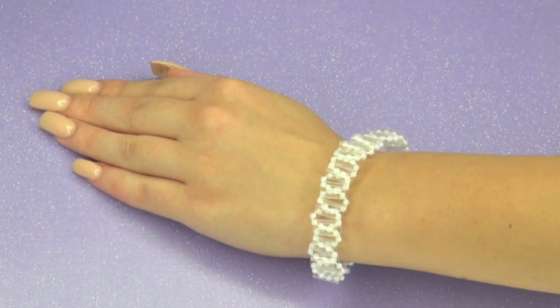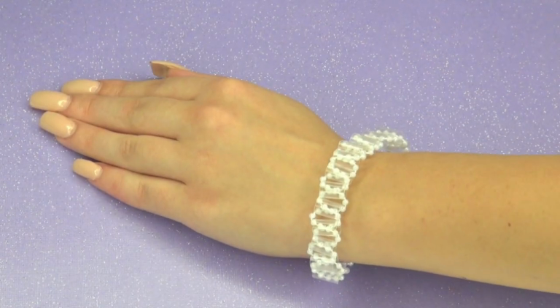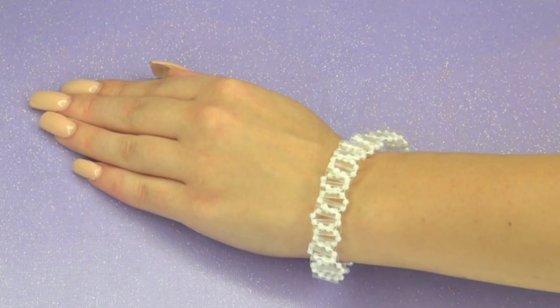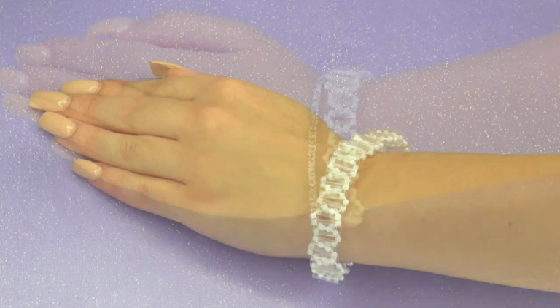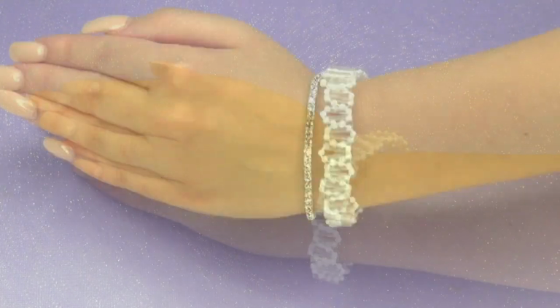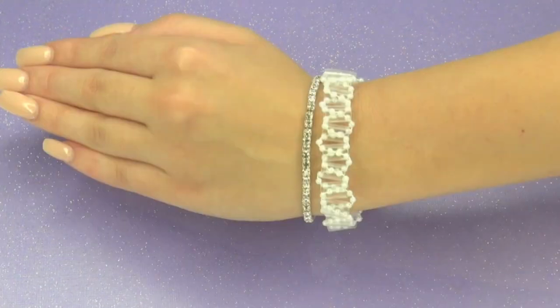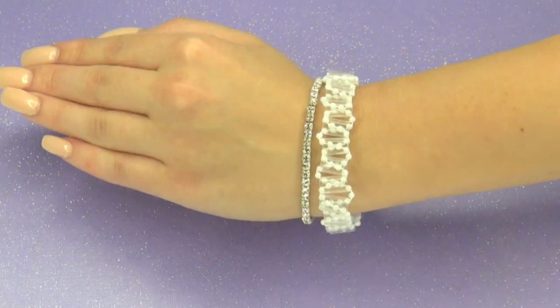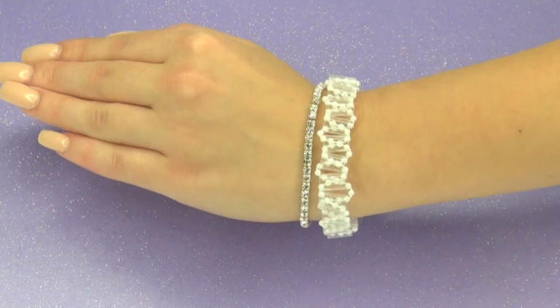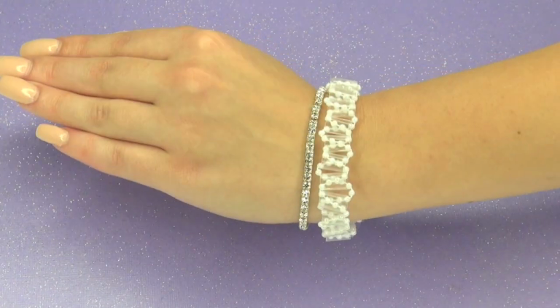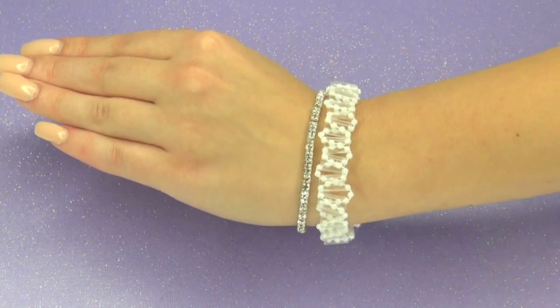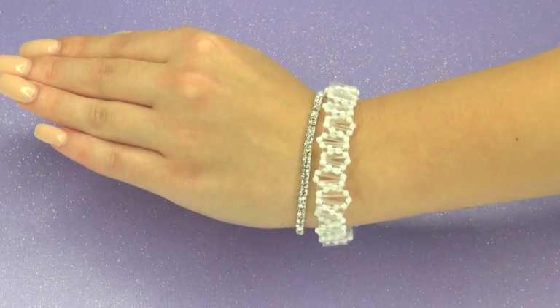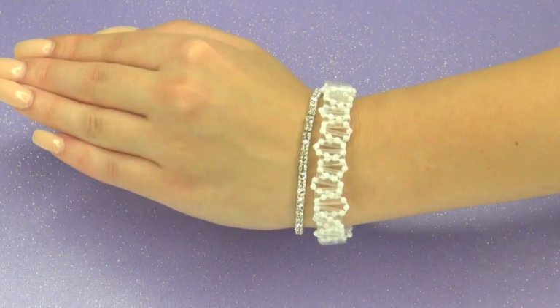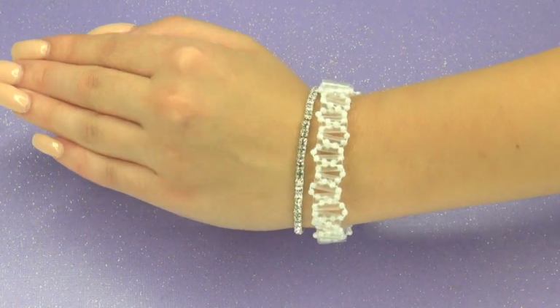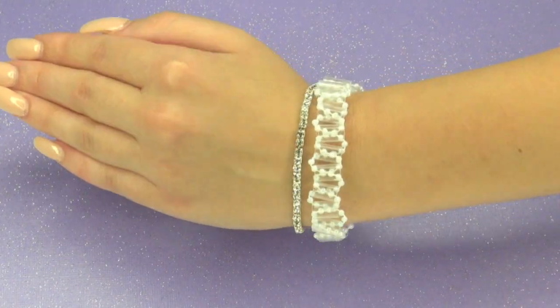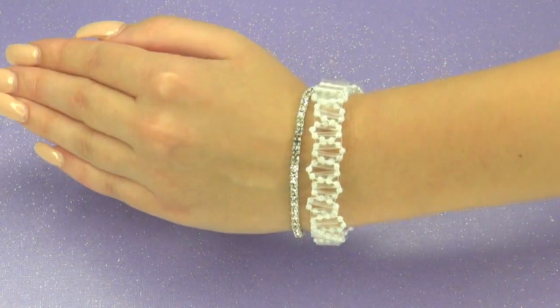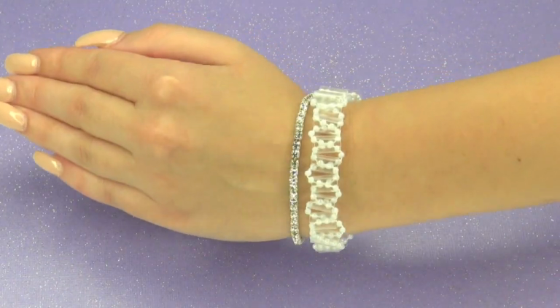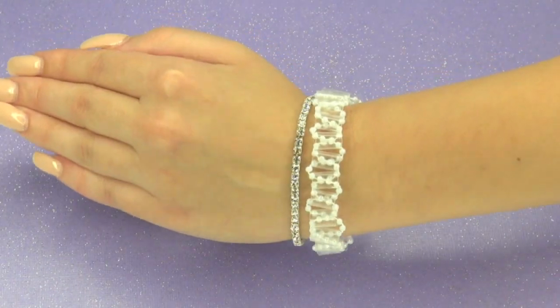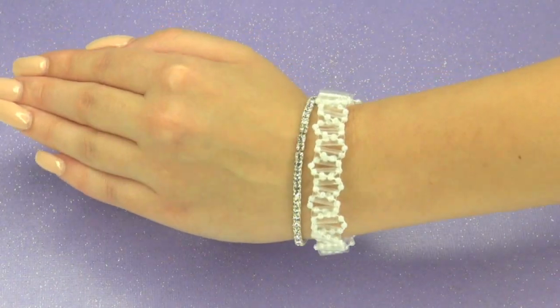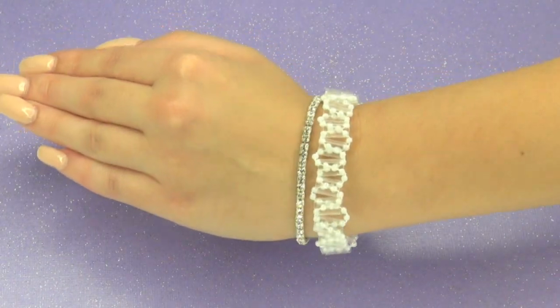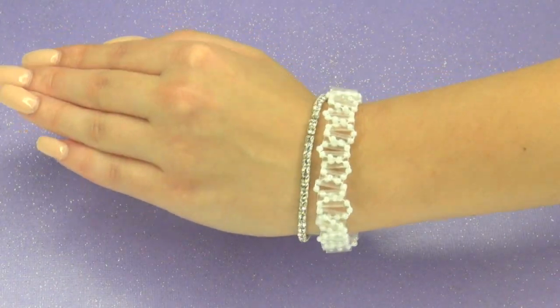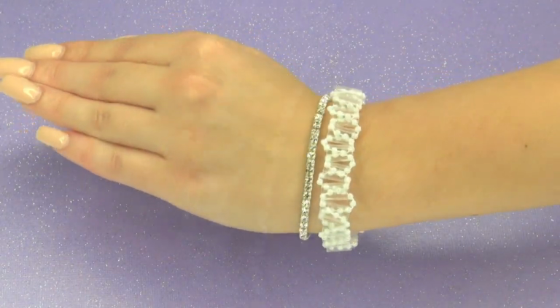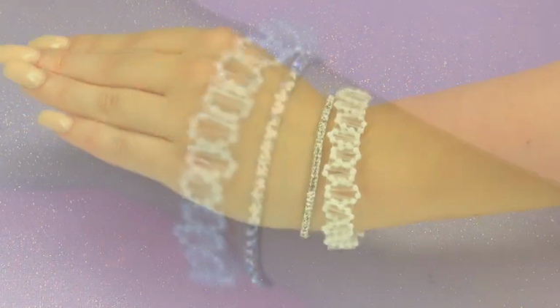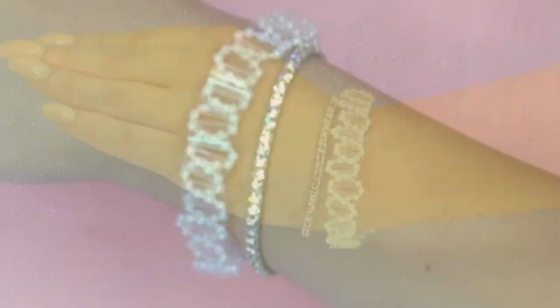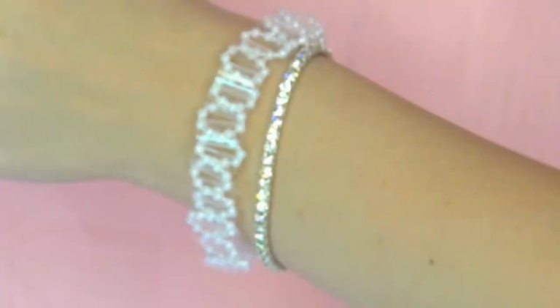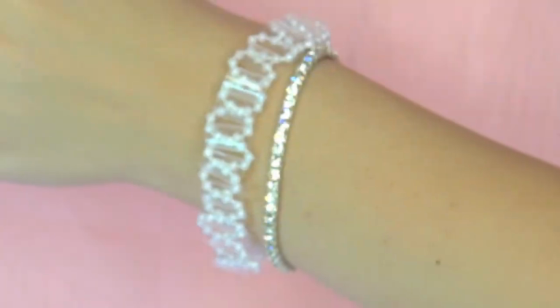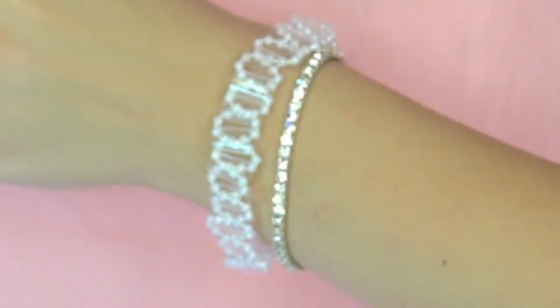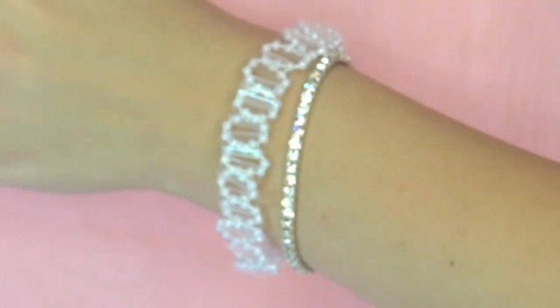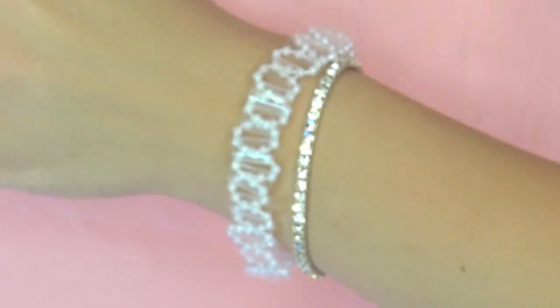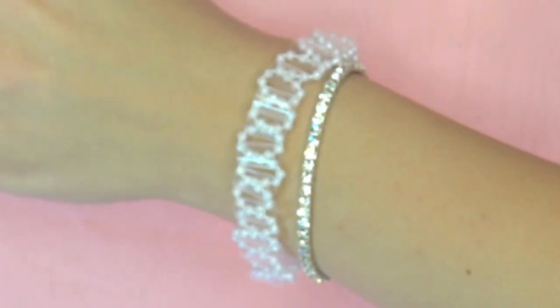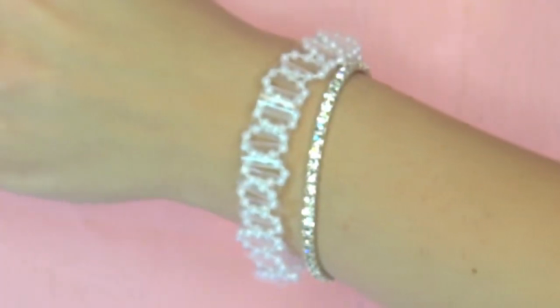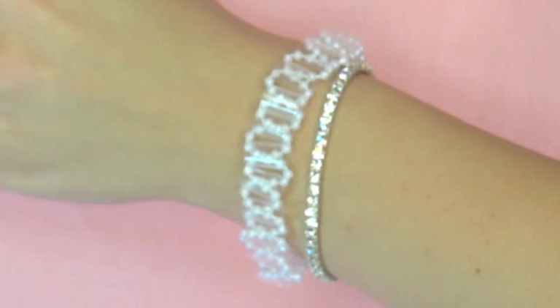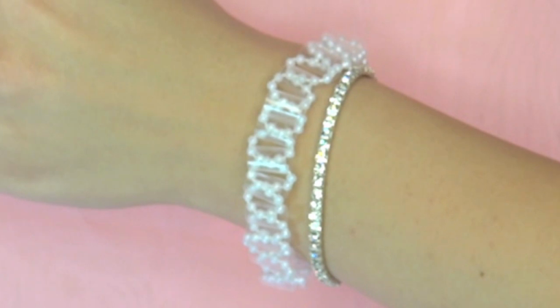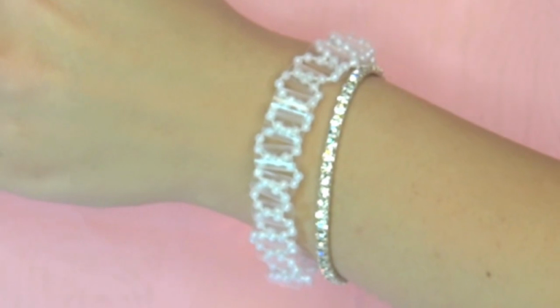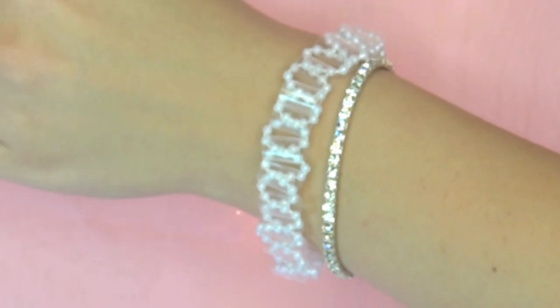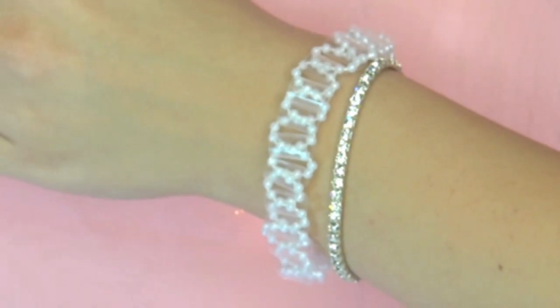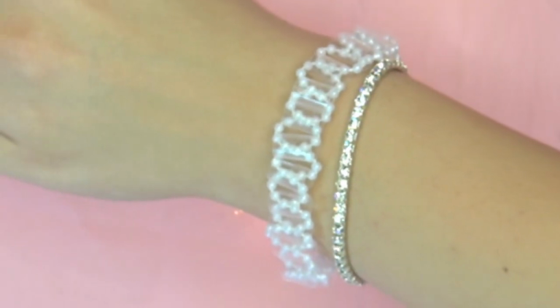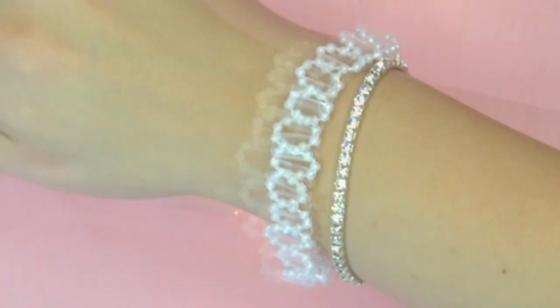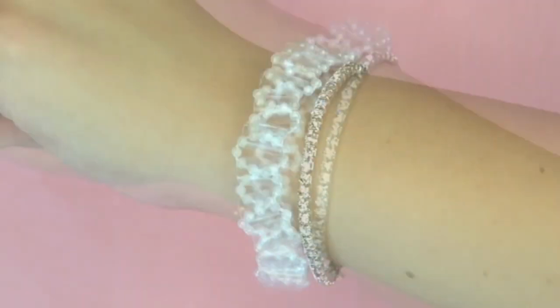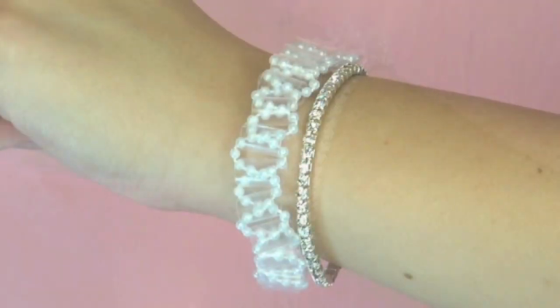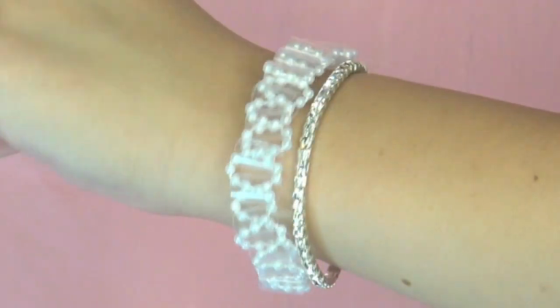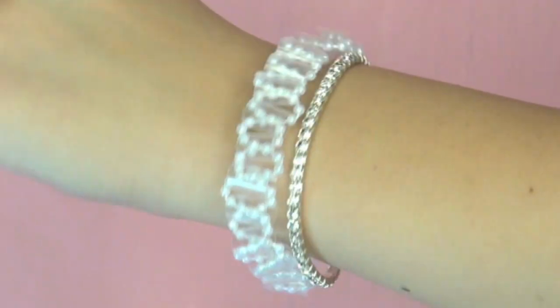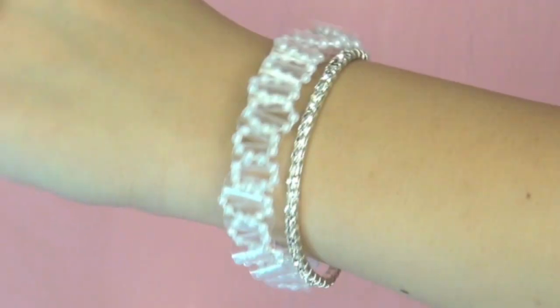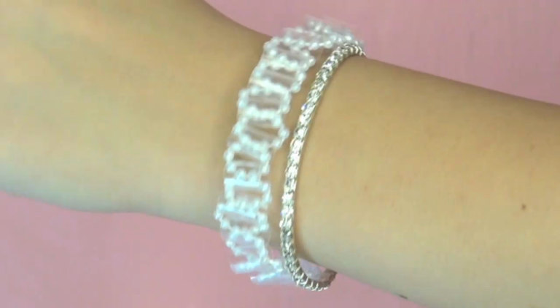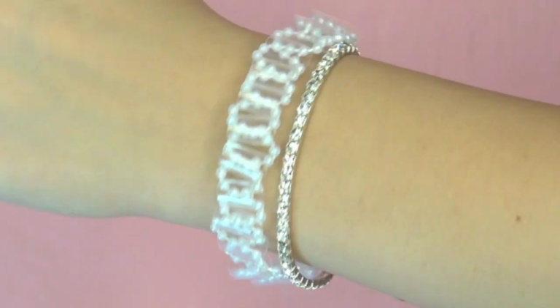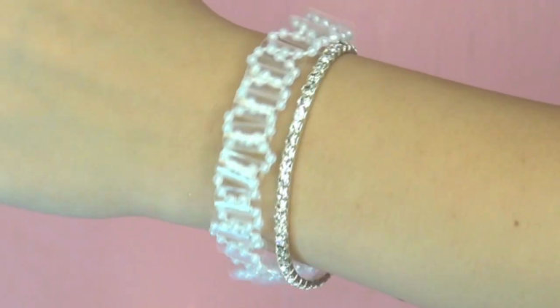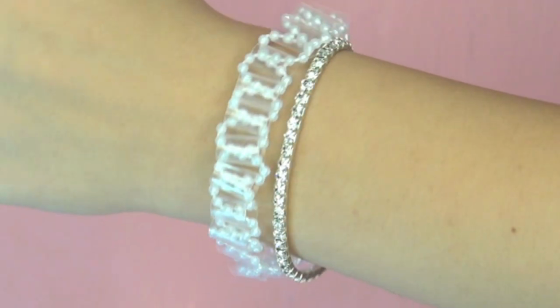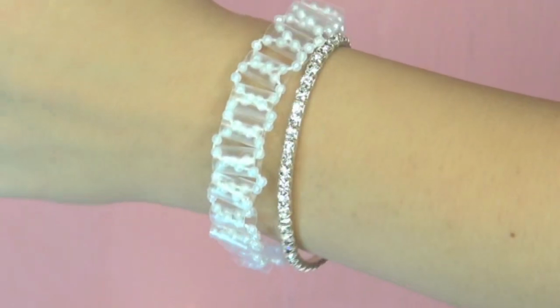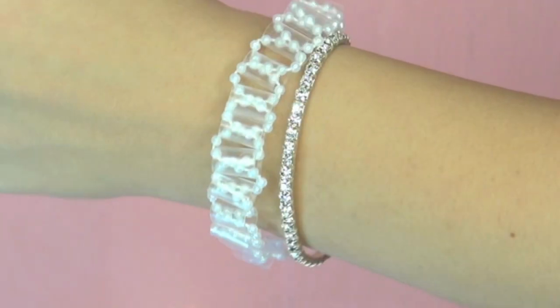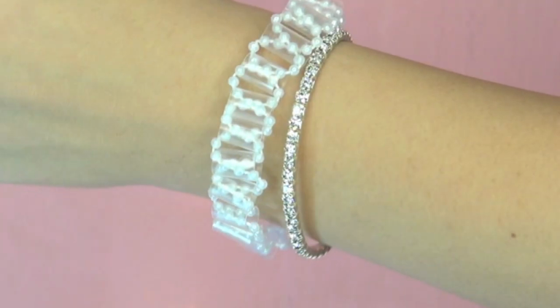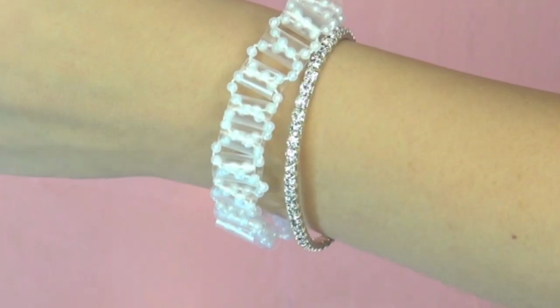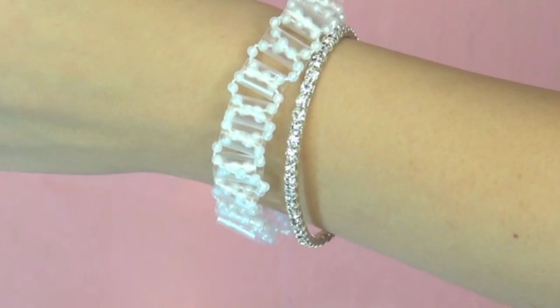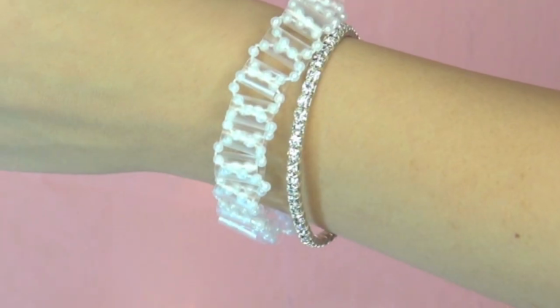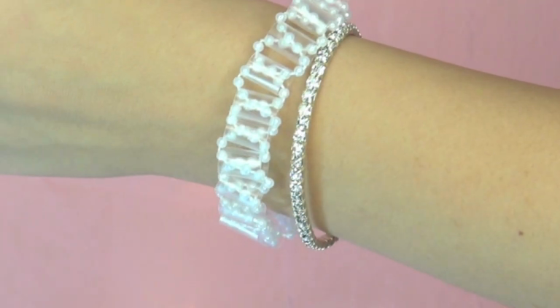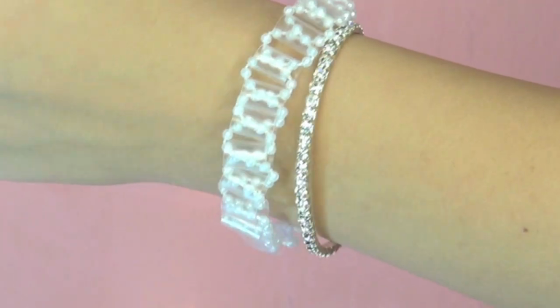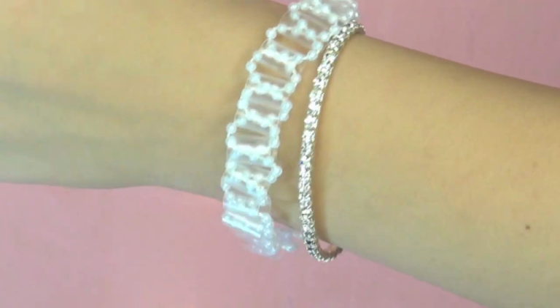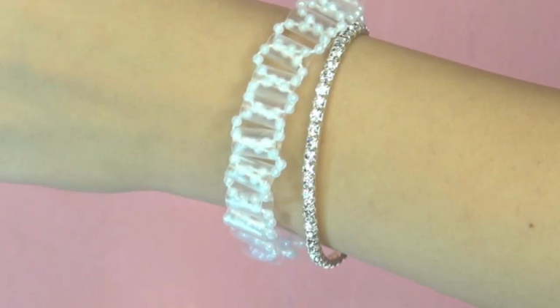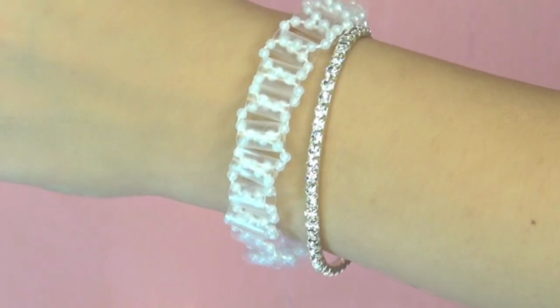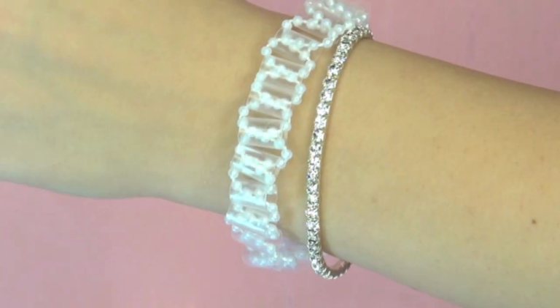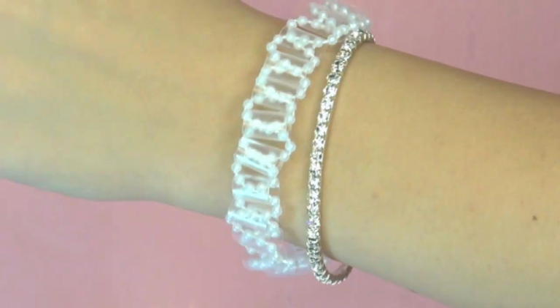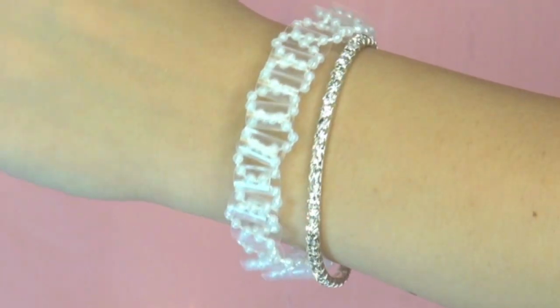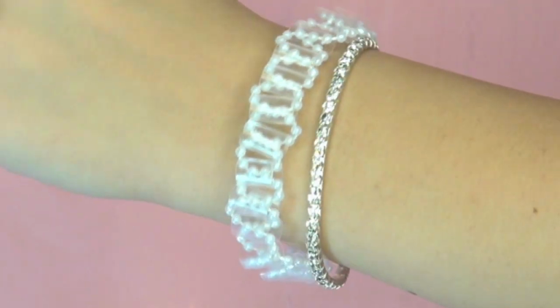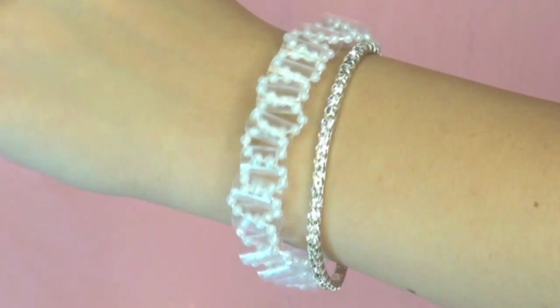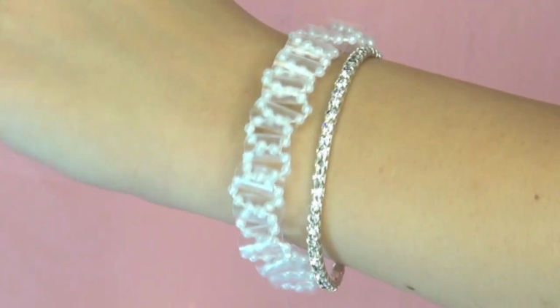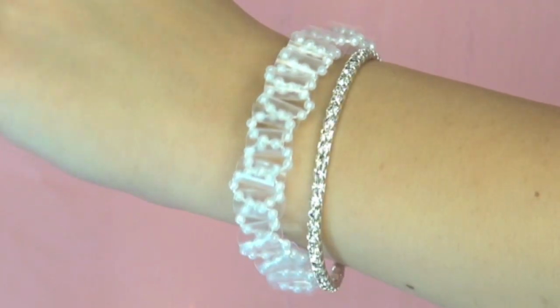I hope you guys enjoyed this very easy way to create a bracelet using straws. I love you and I'll talk to you very soon. Bye guys!